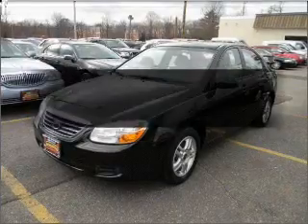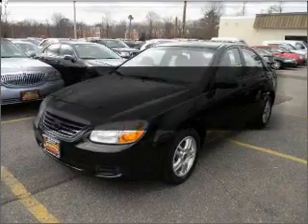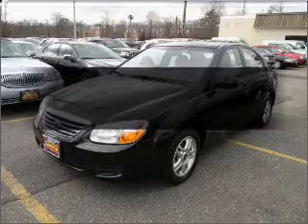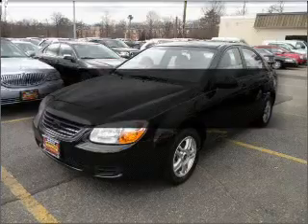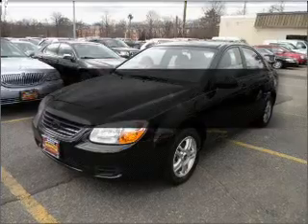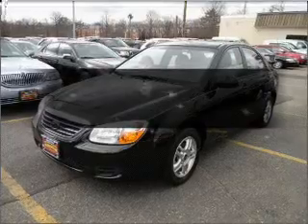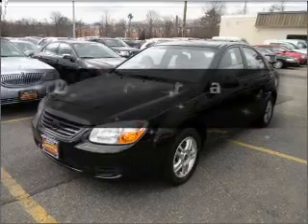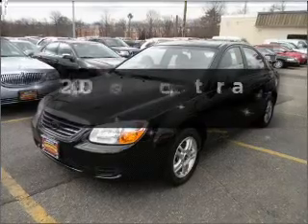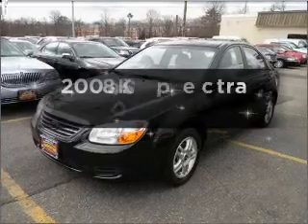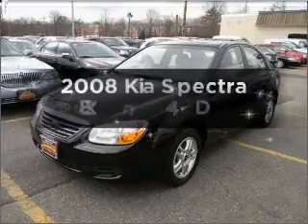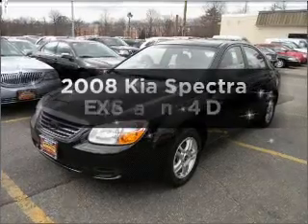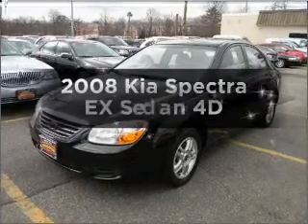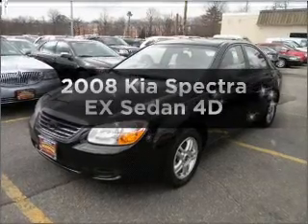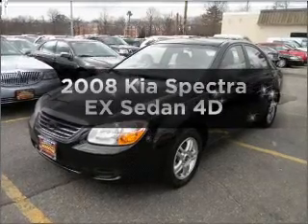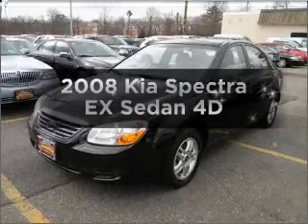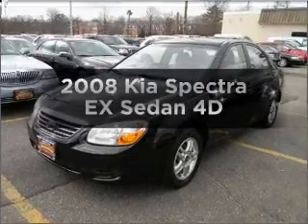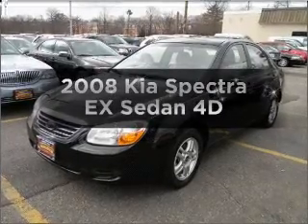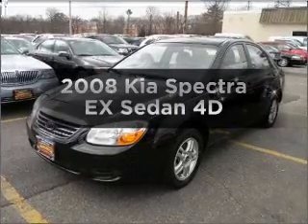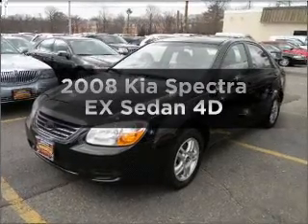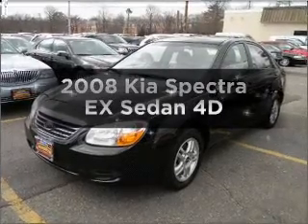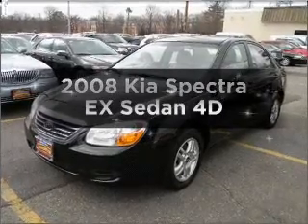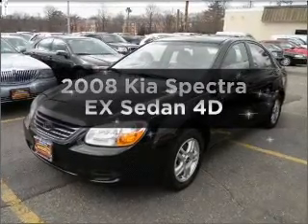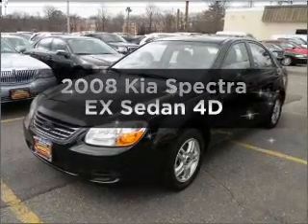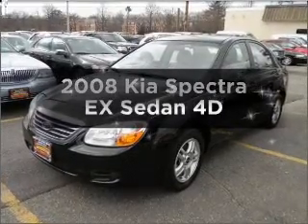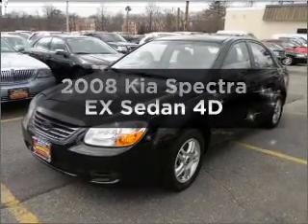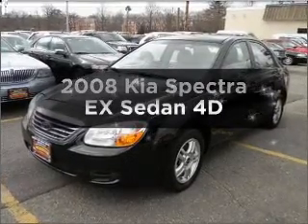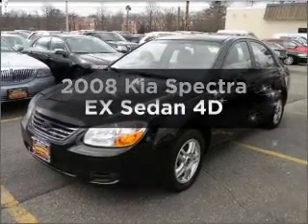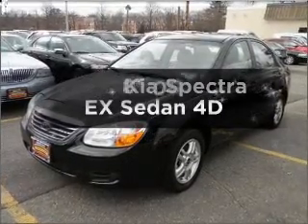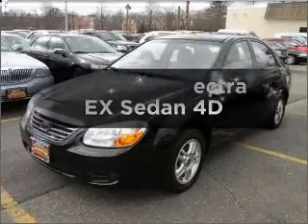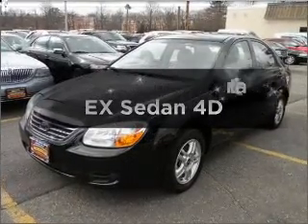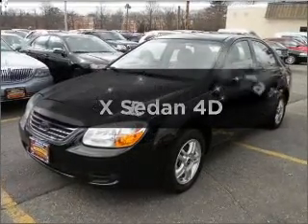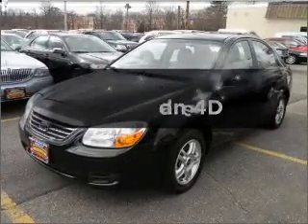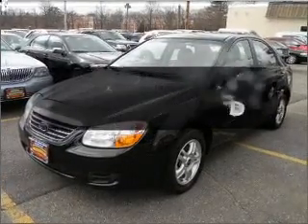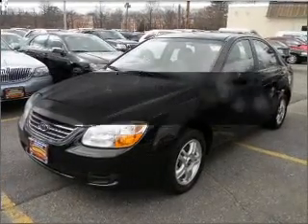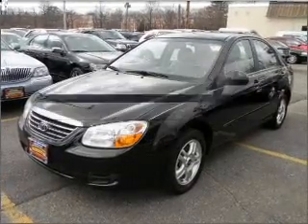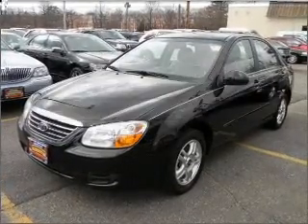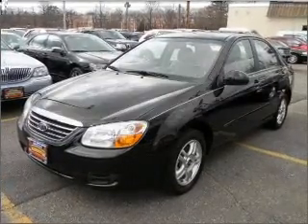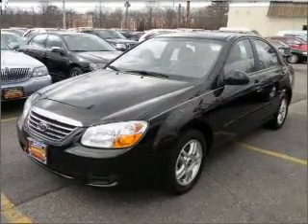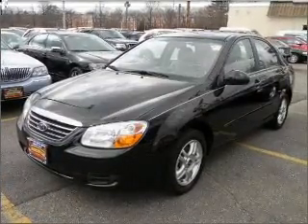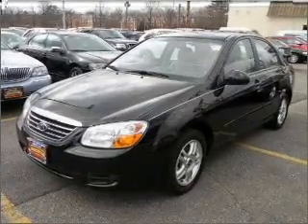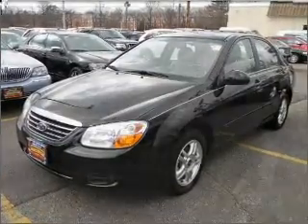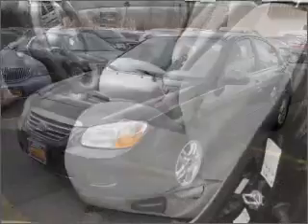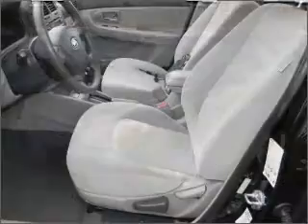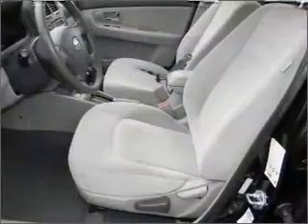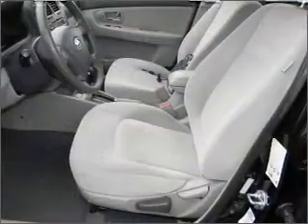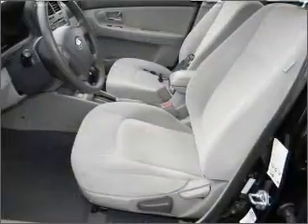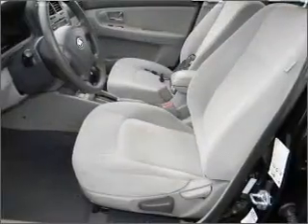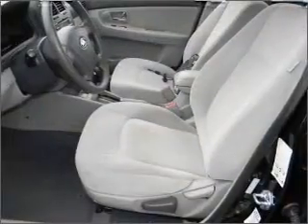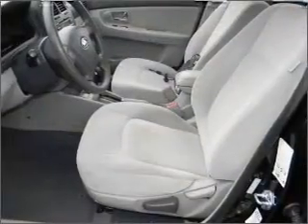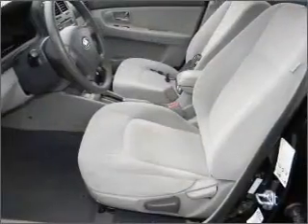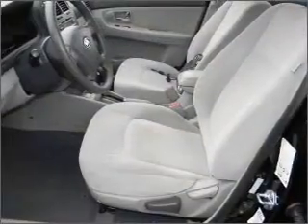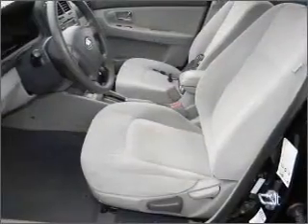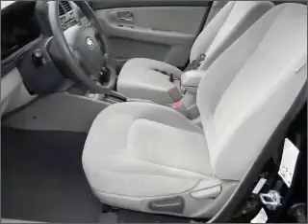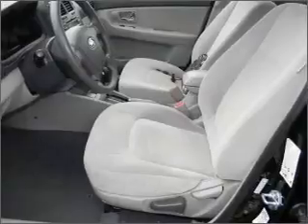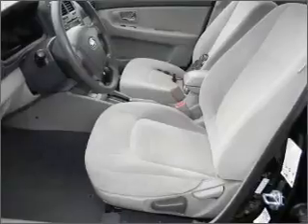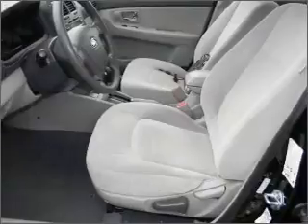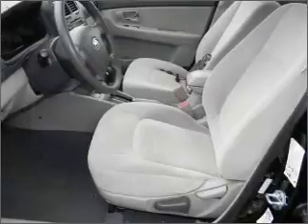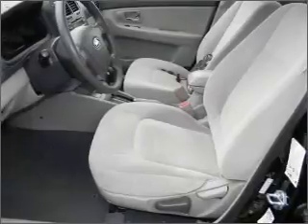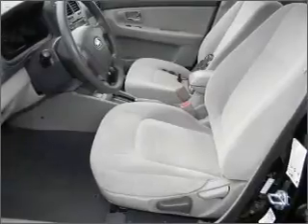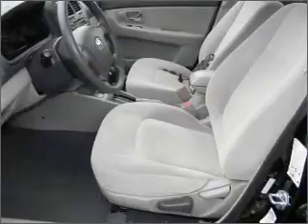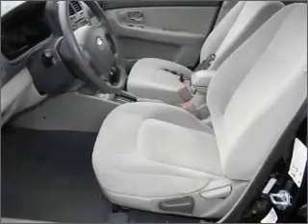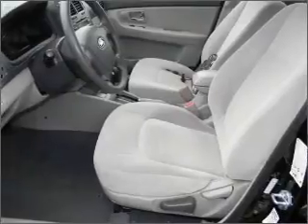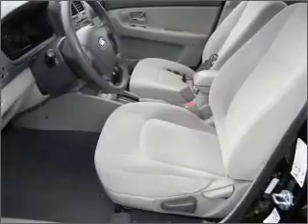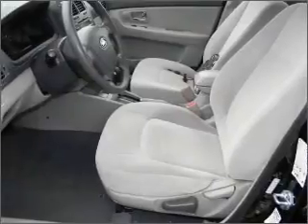Get noticed in this 2008 Kia Spectra. If you're looking for a first-rate auto, this one could be yours today.